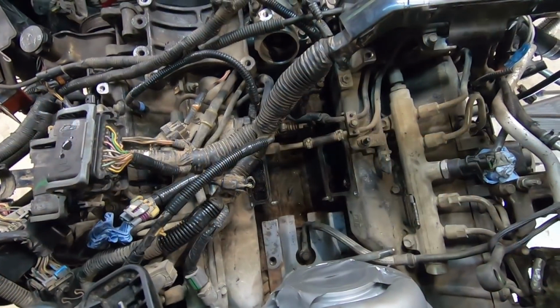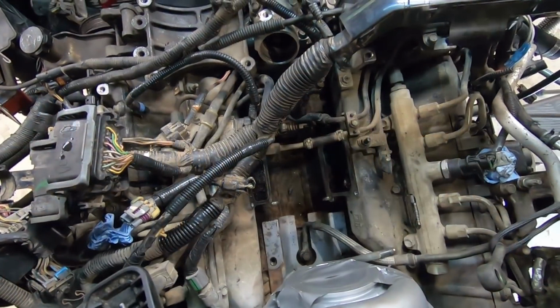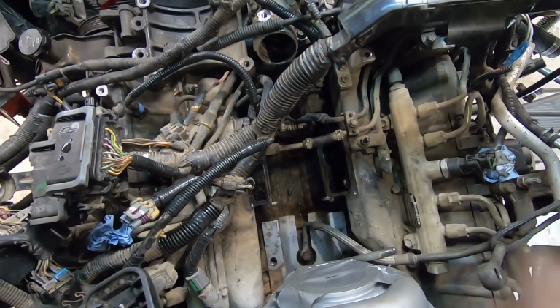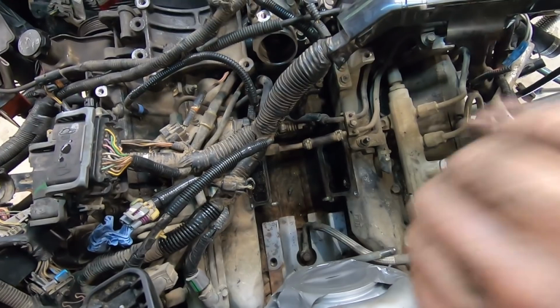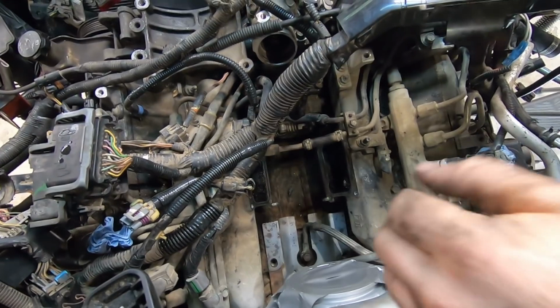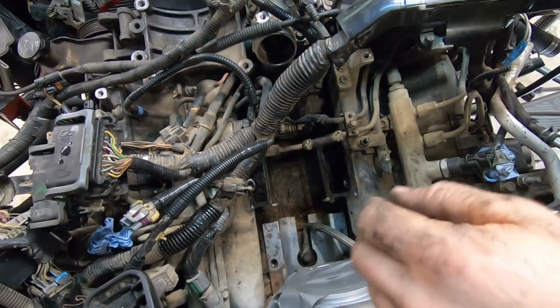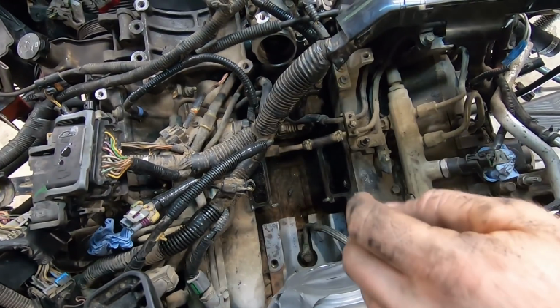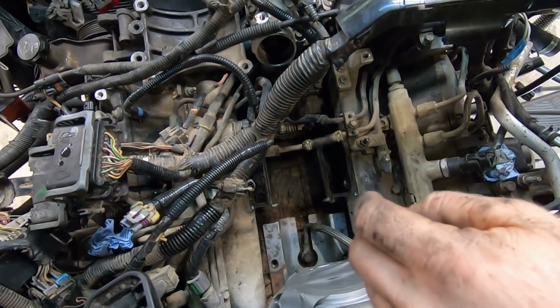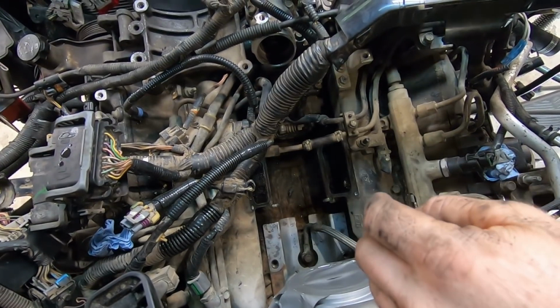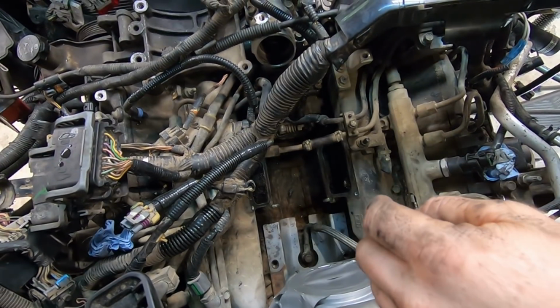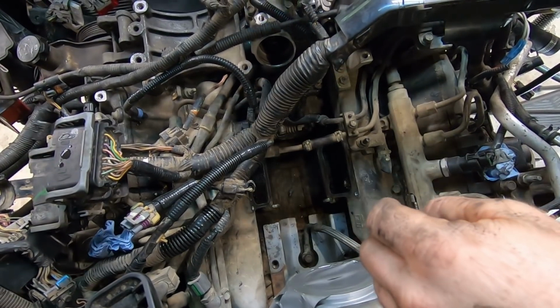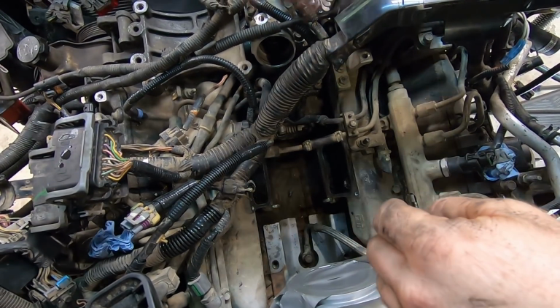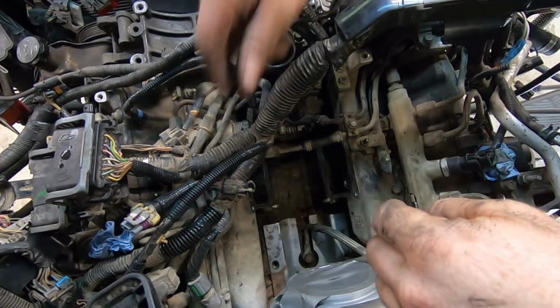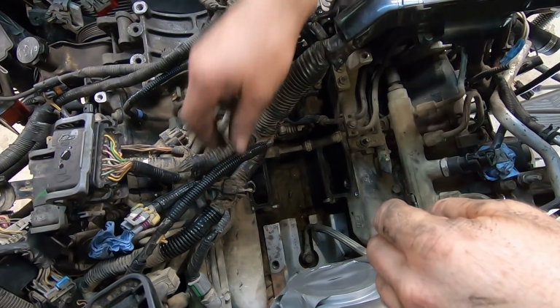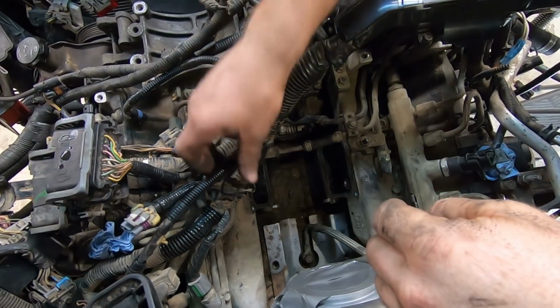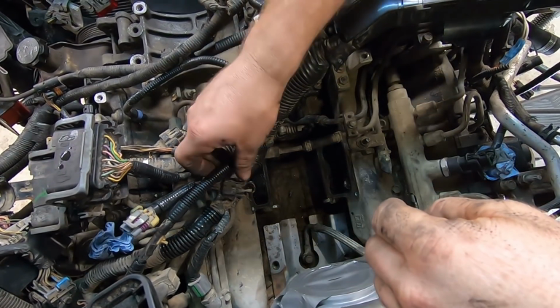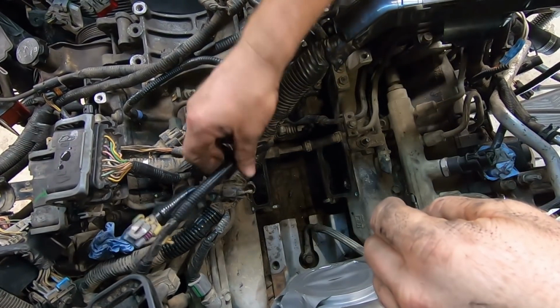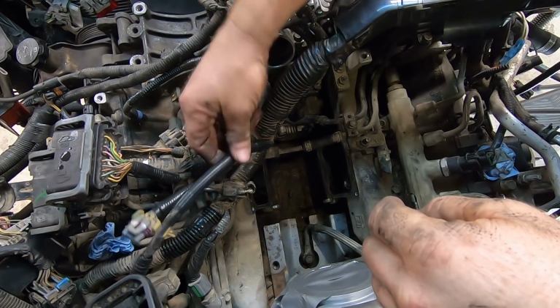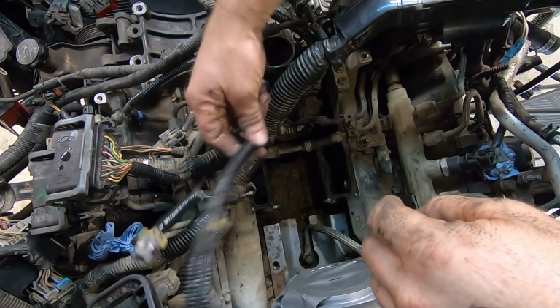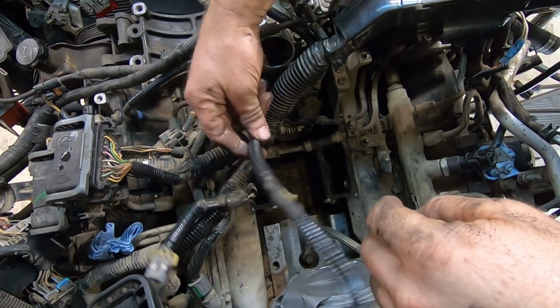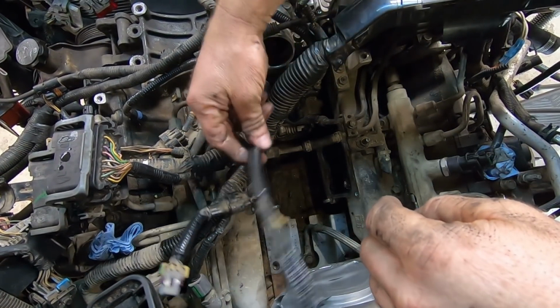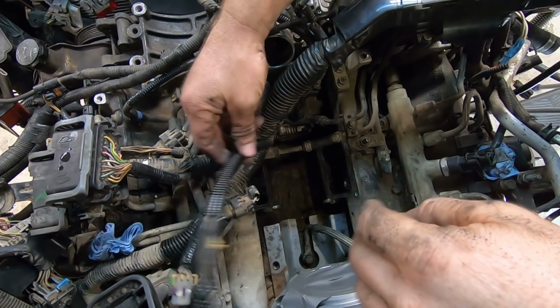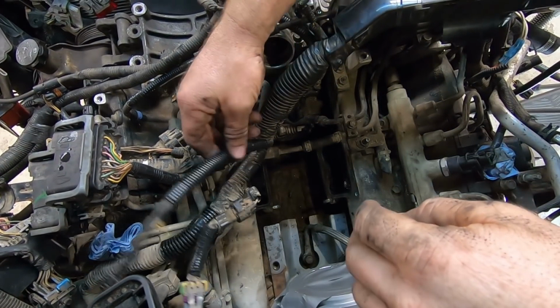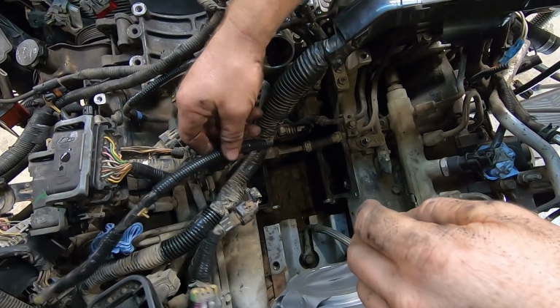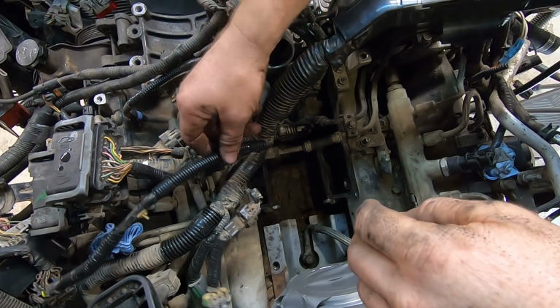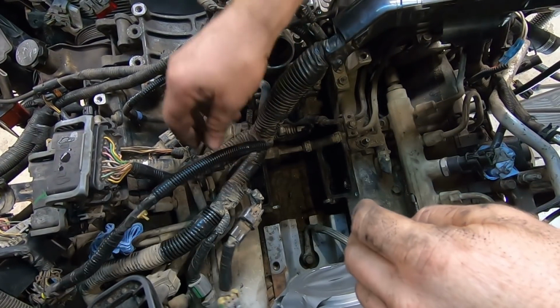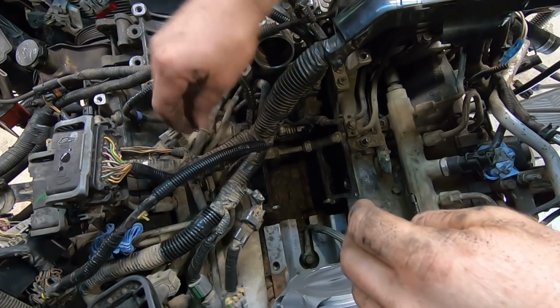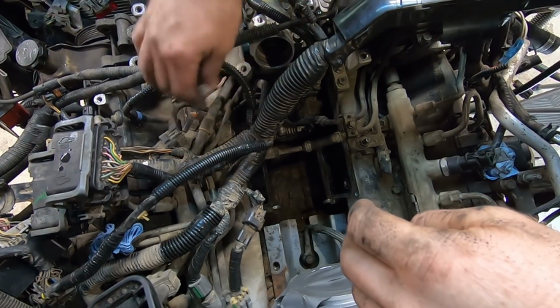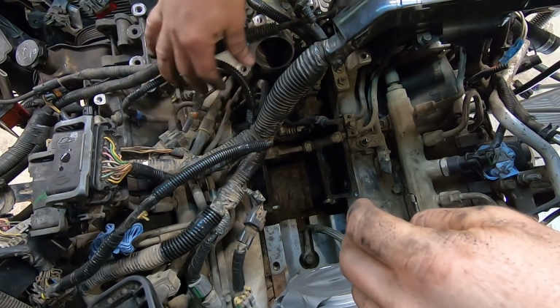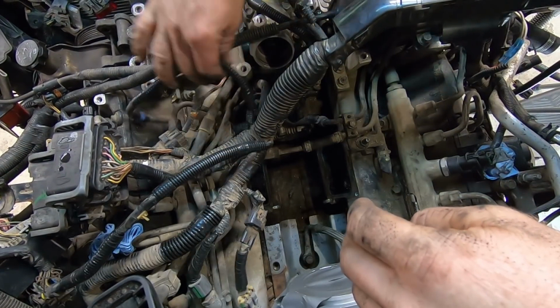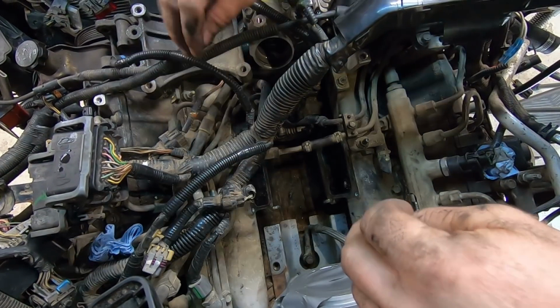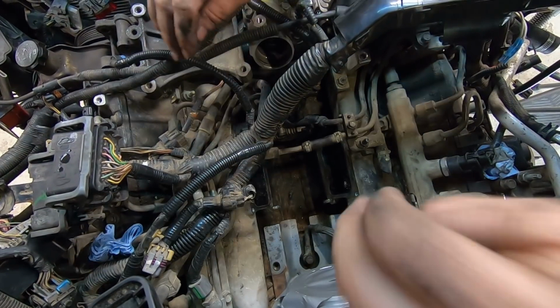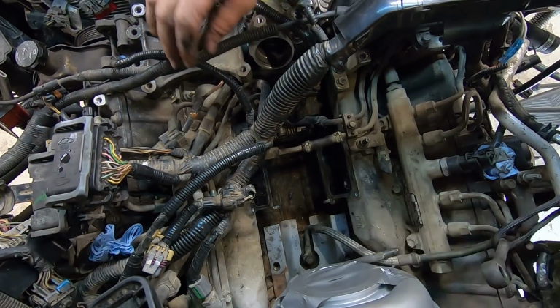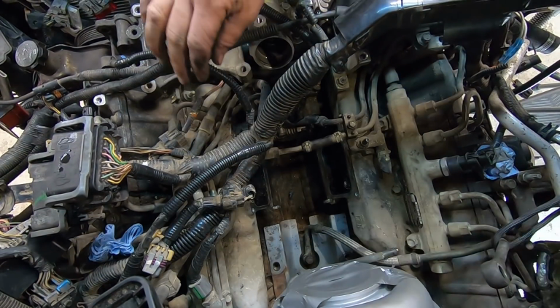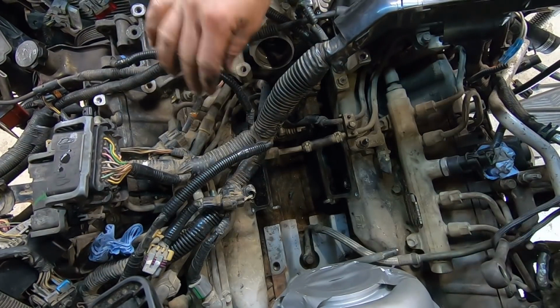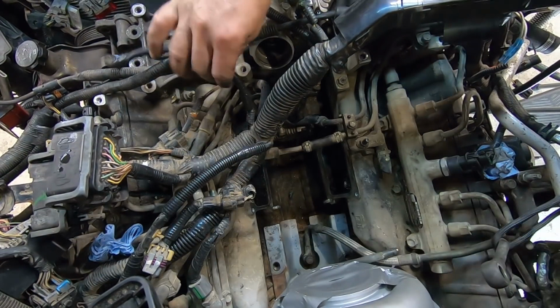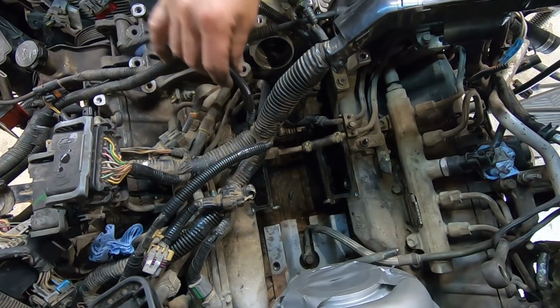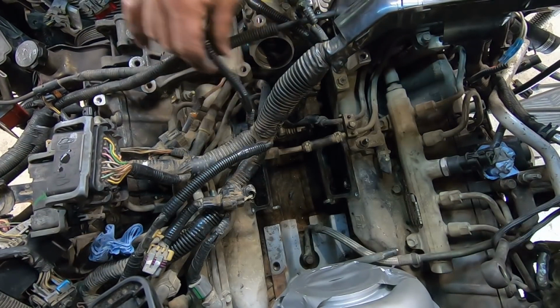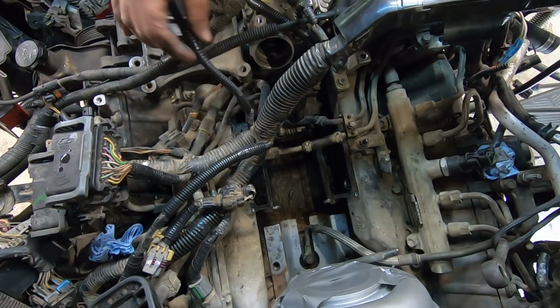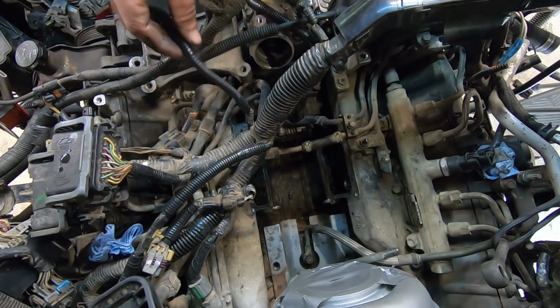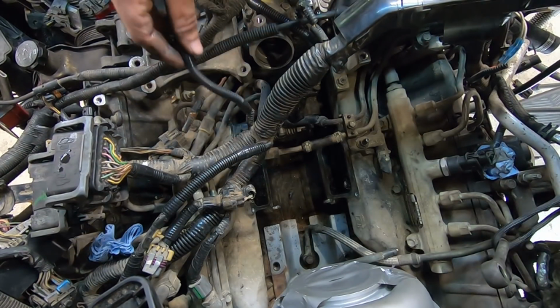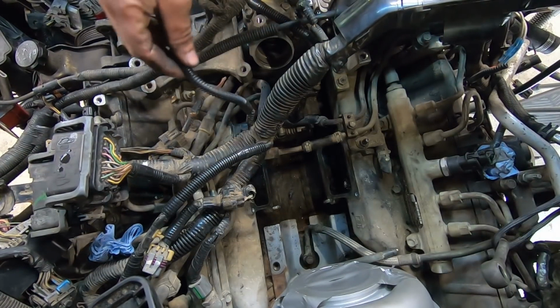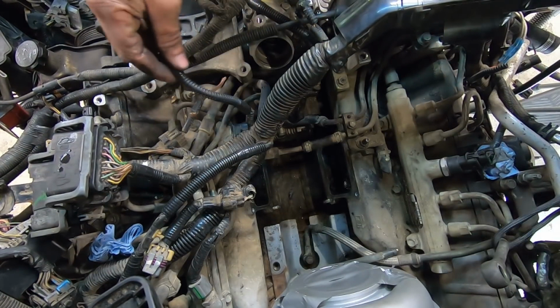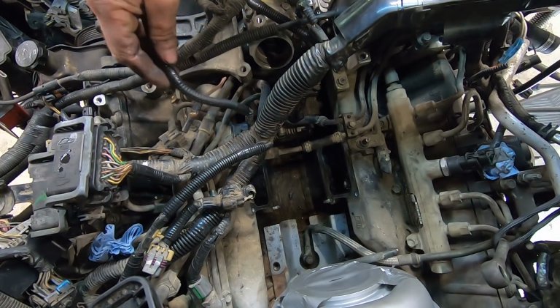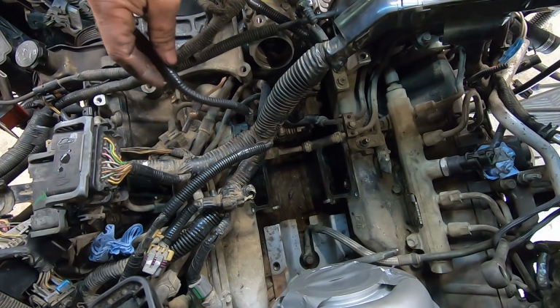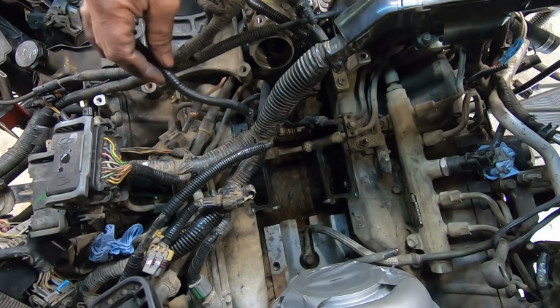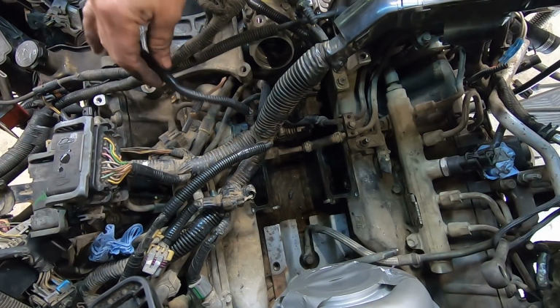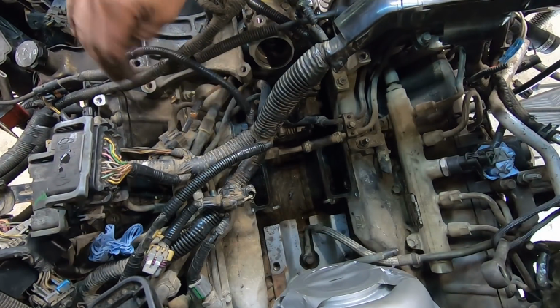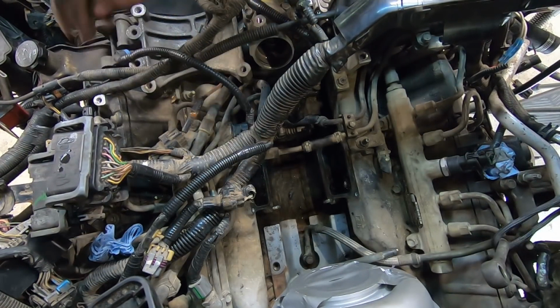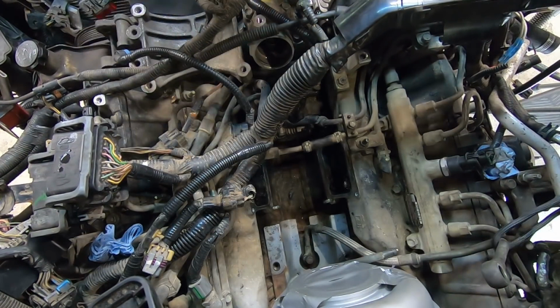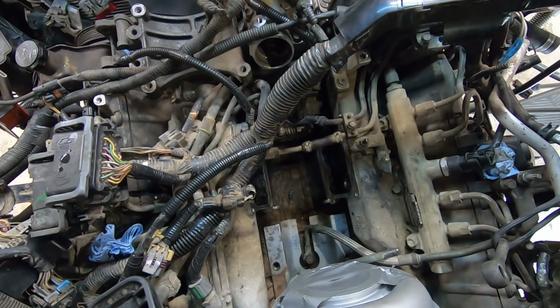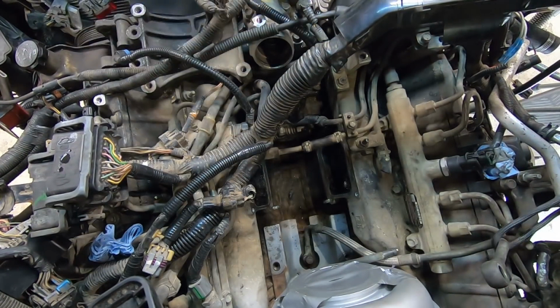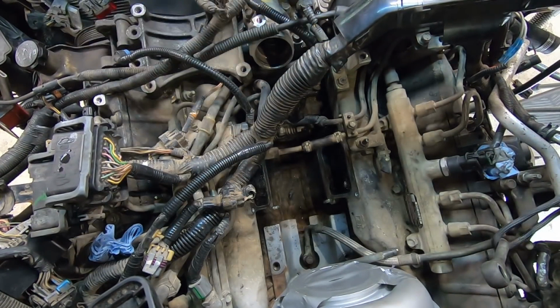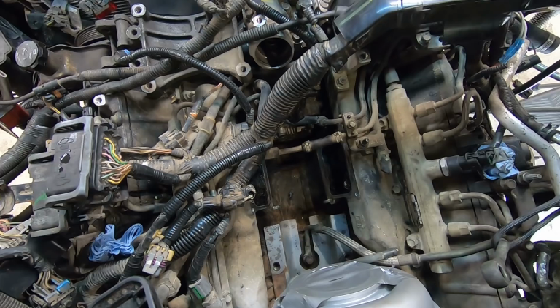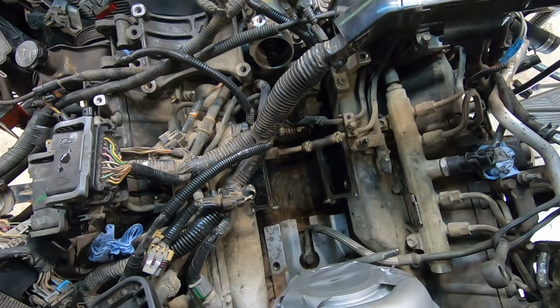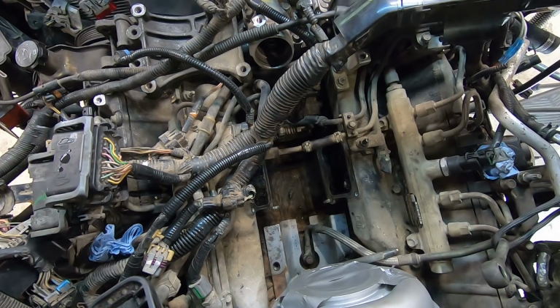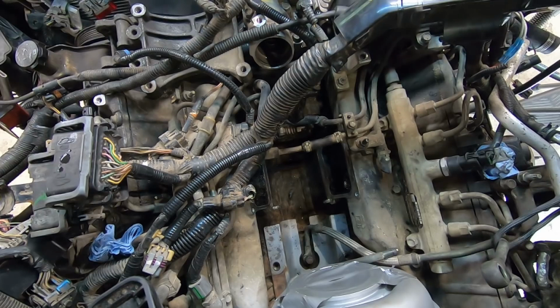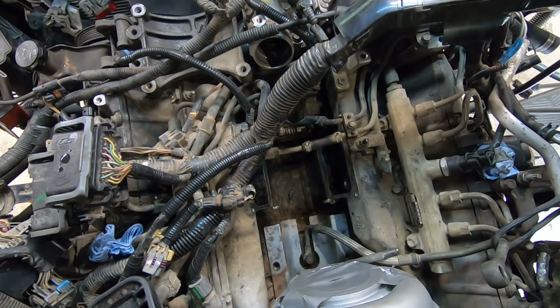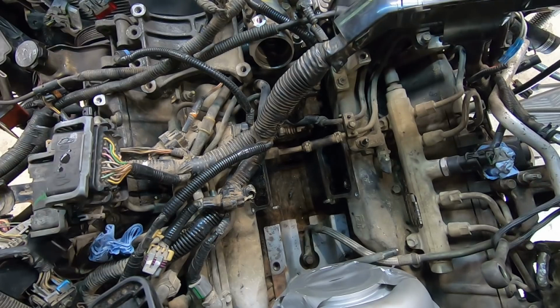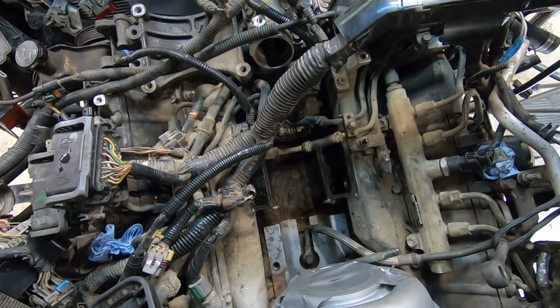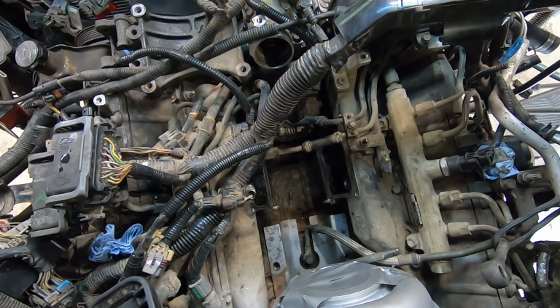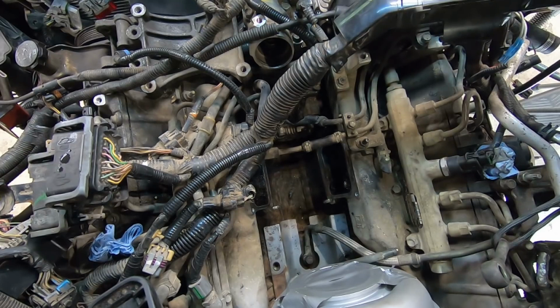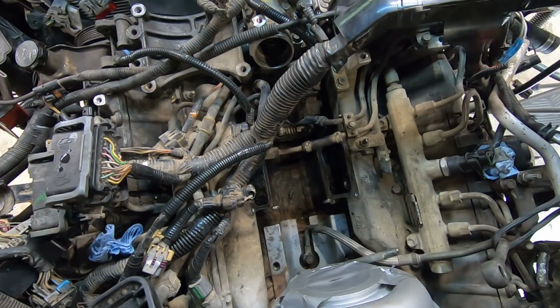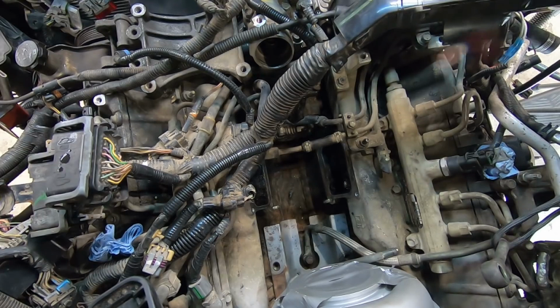Getting back to it — I didn't film it, but I rewrapped some of these insulators.